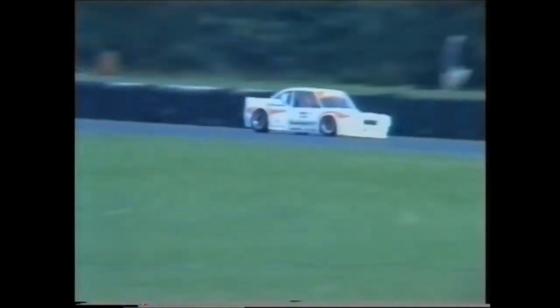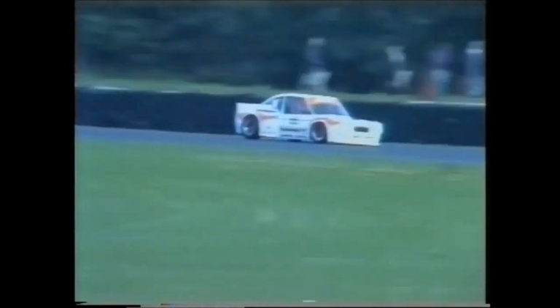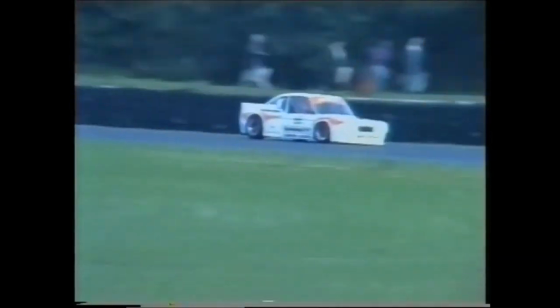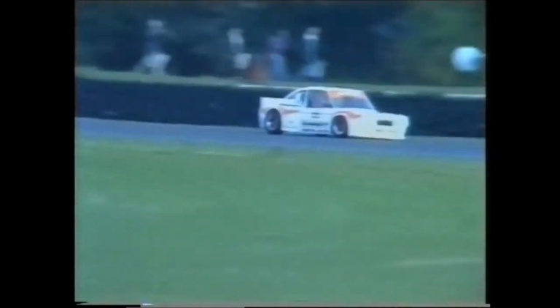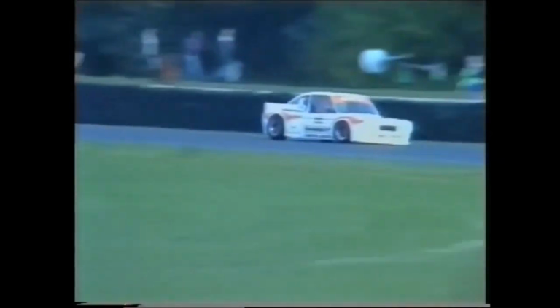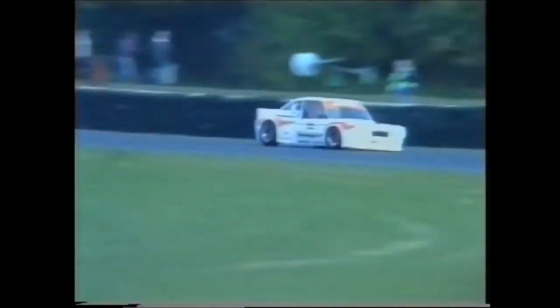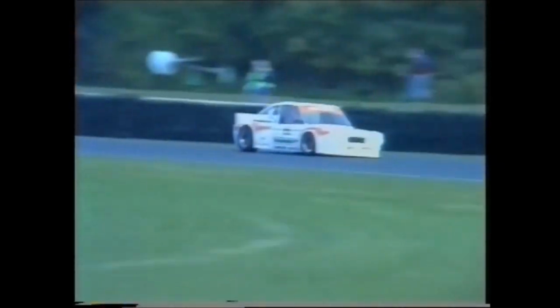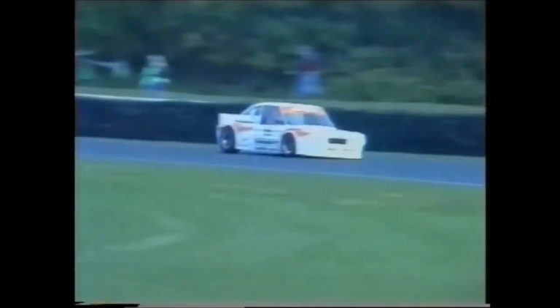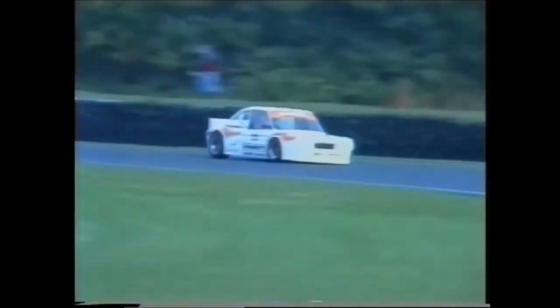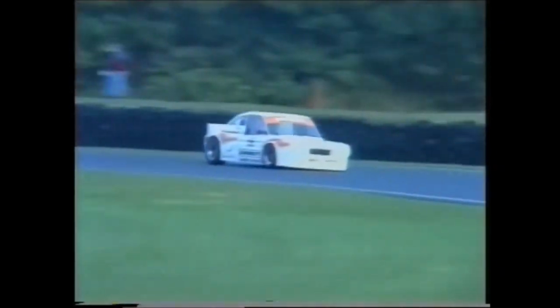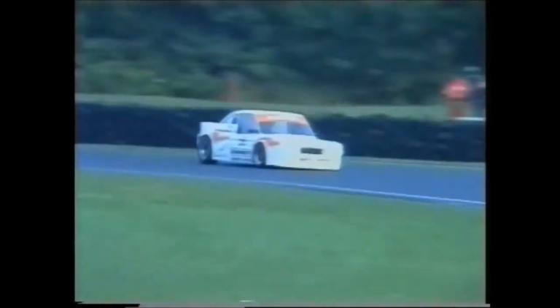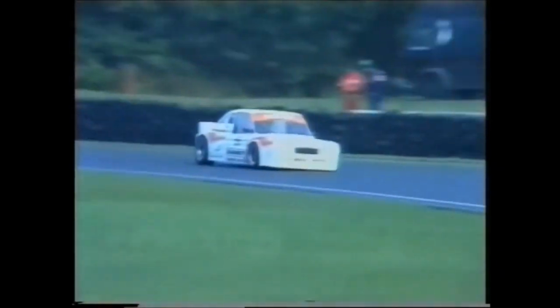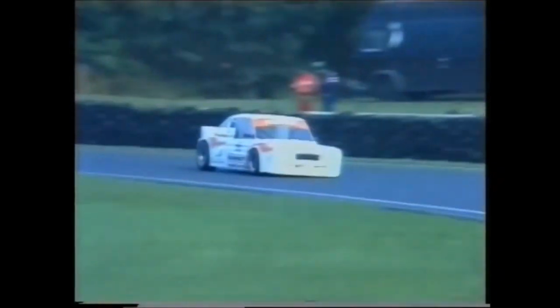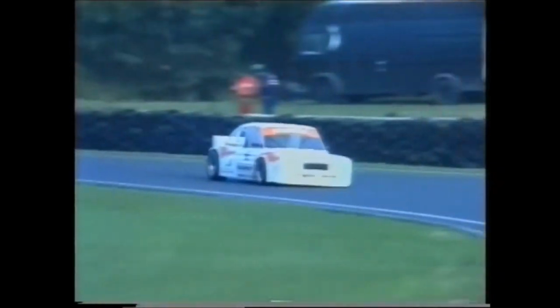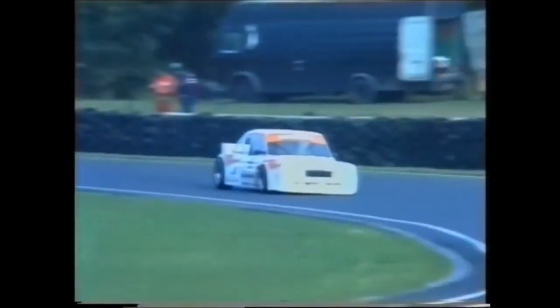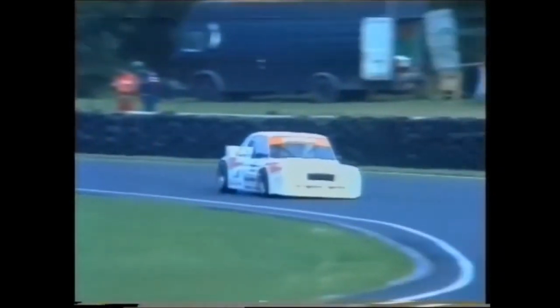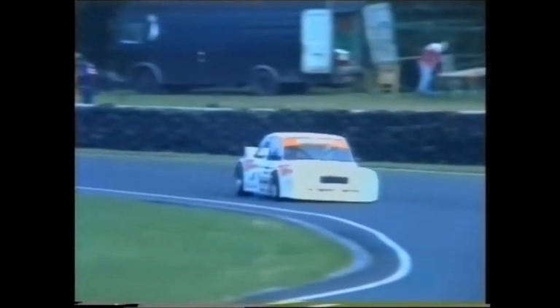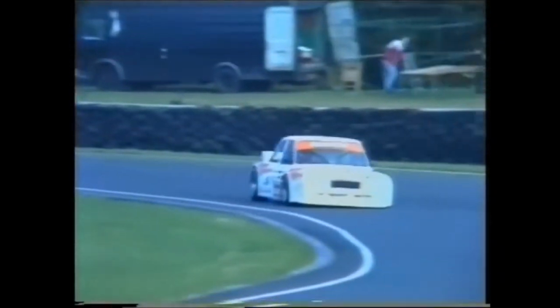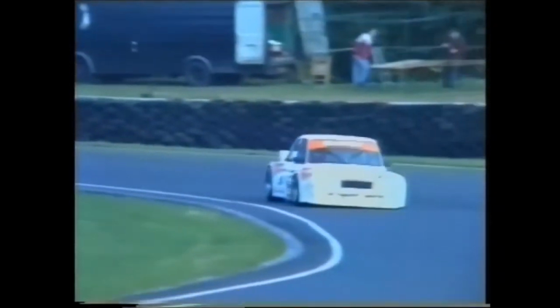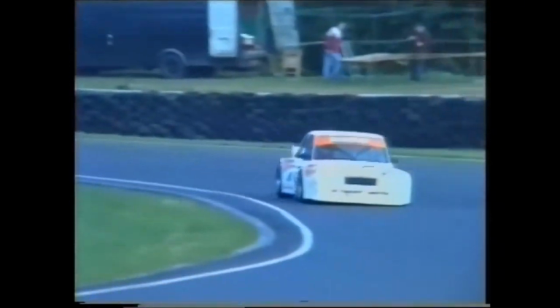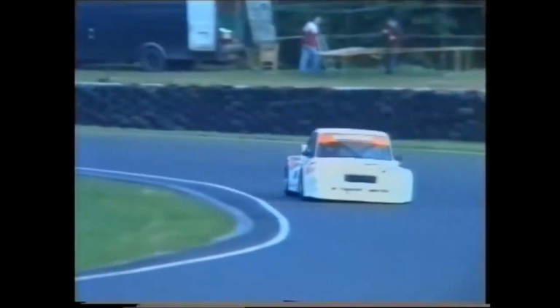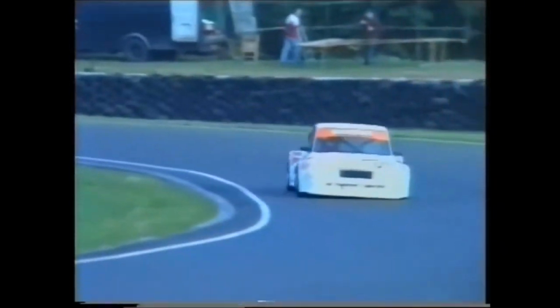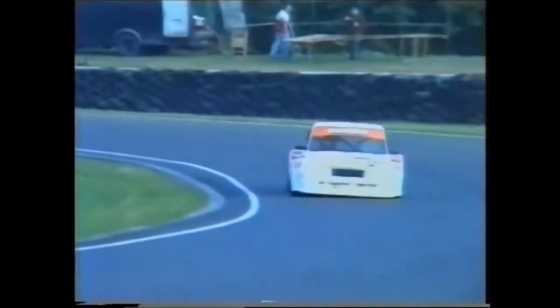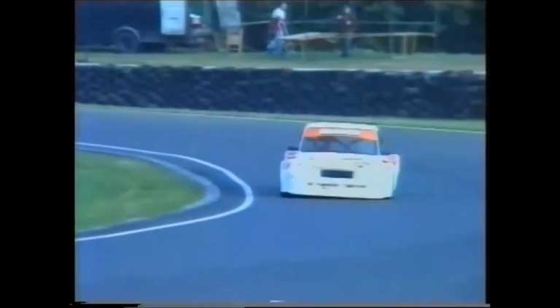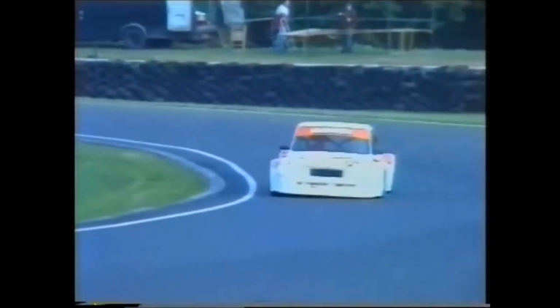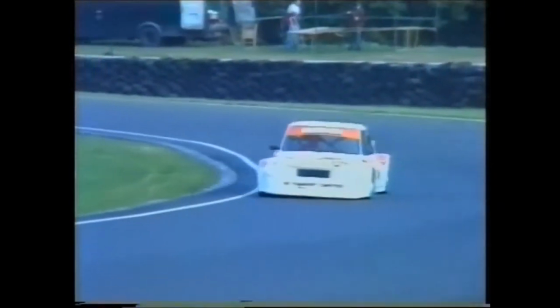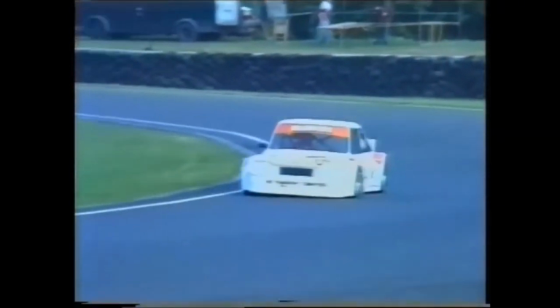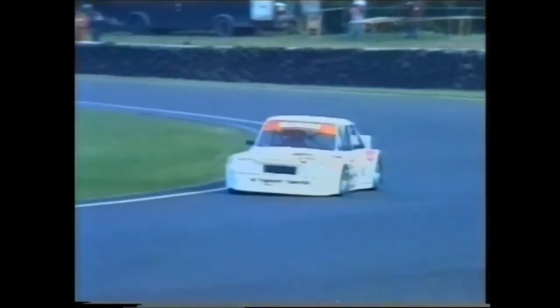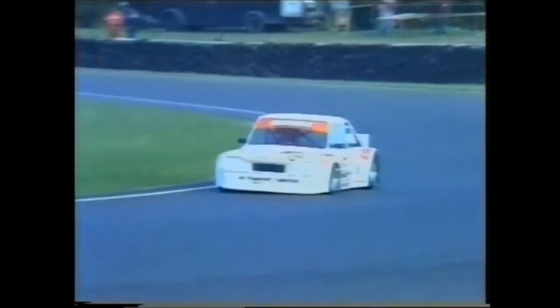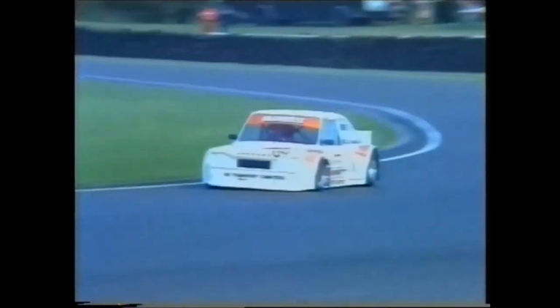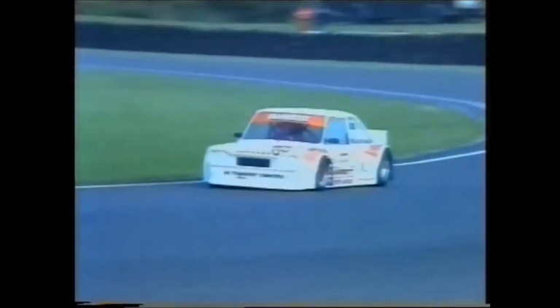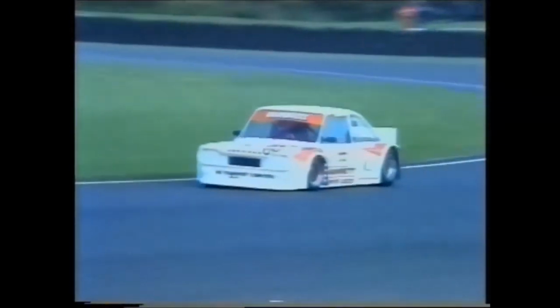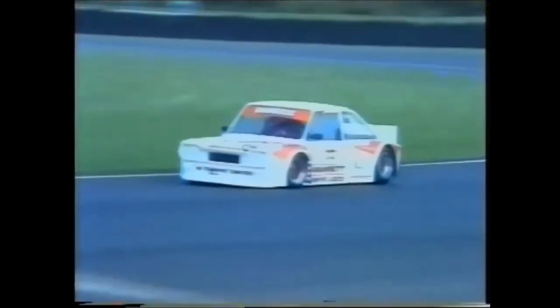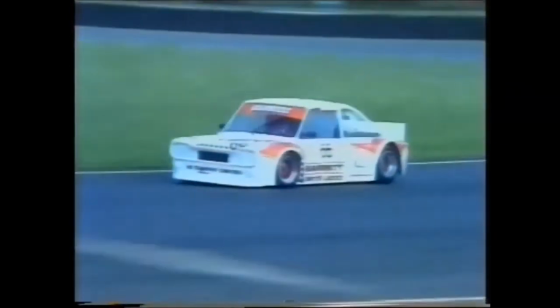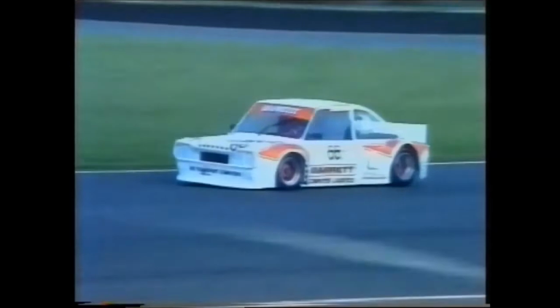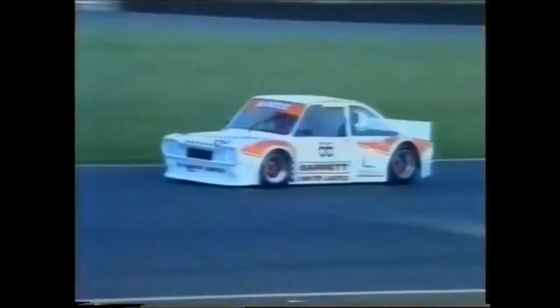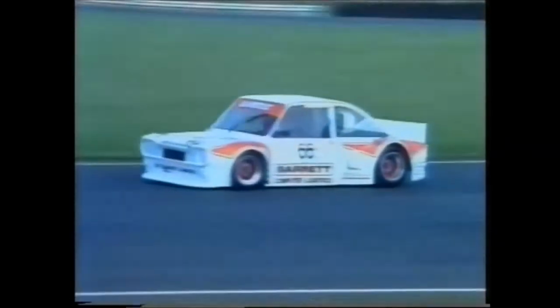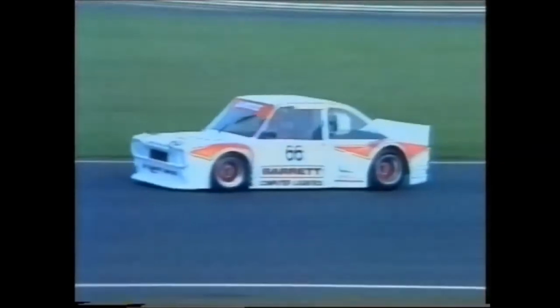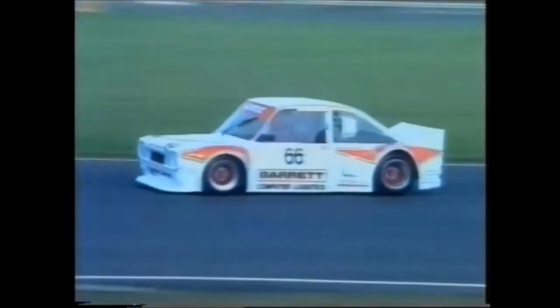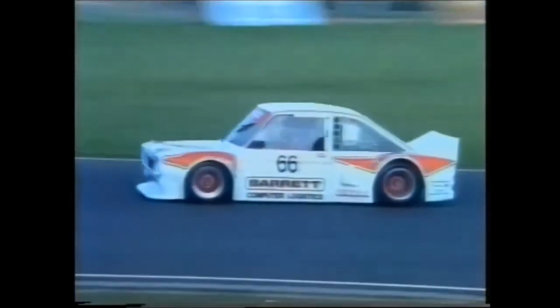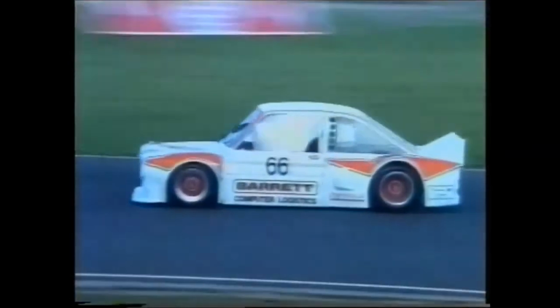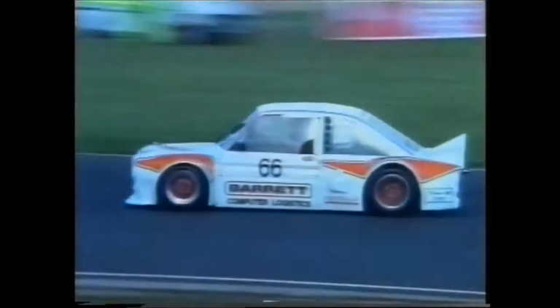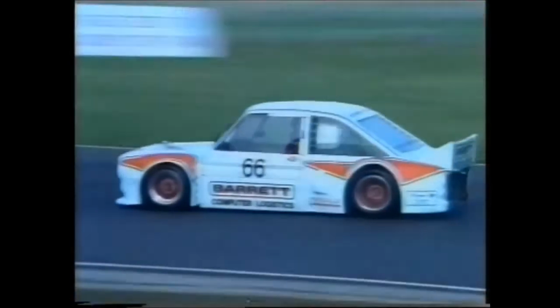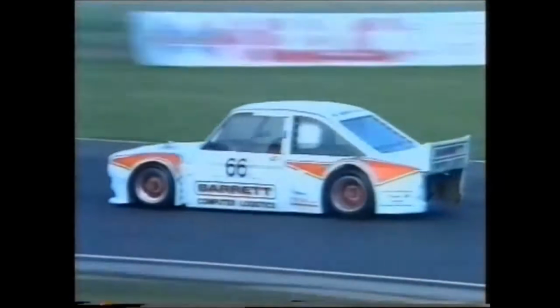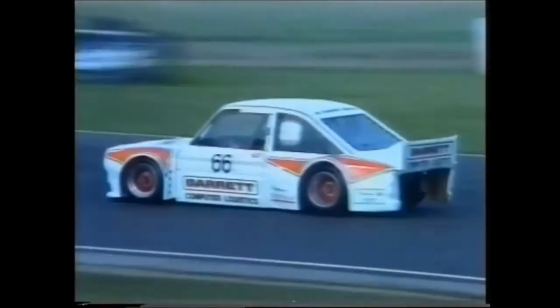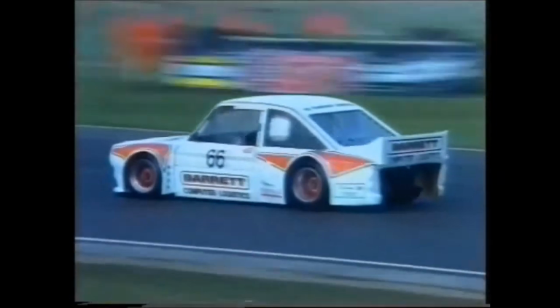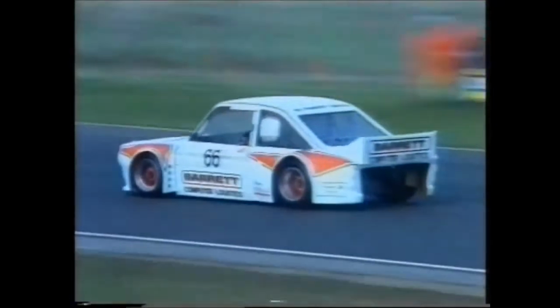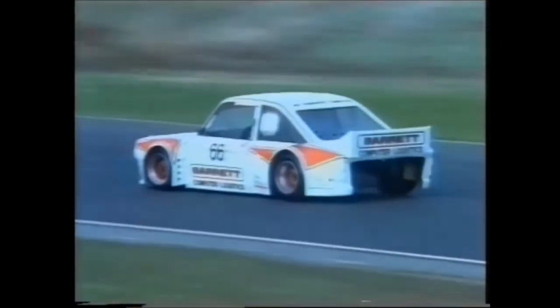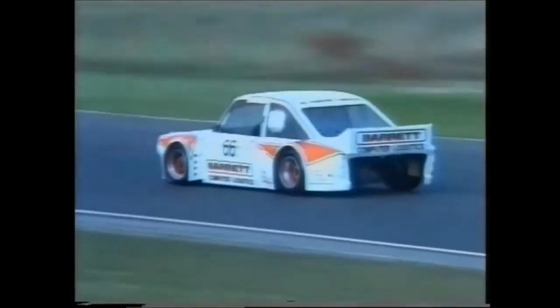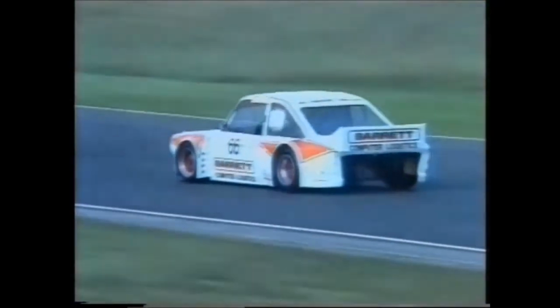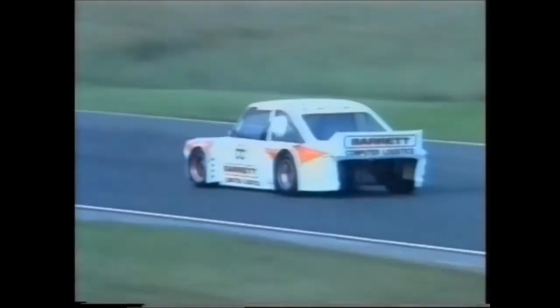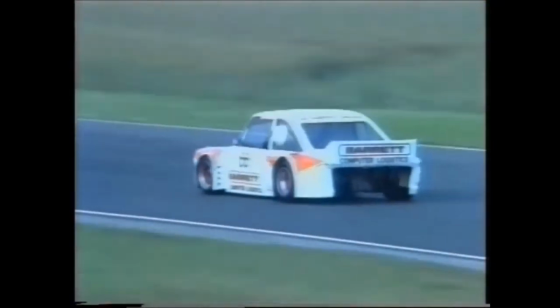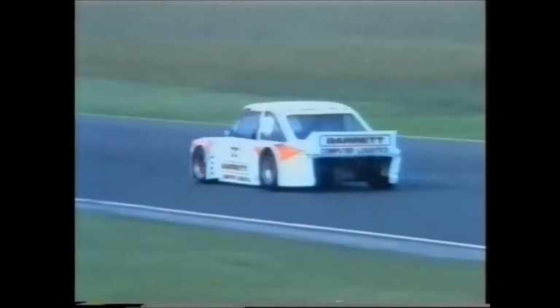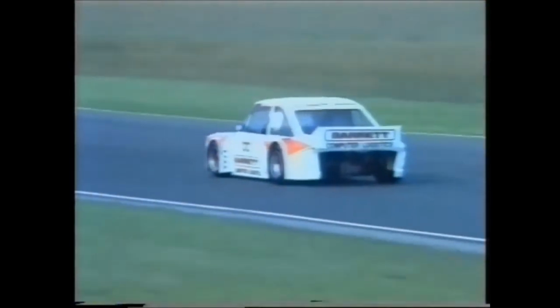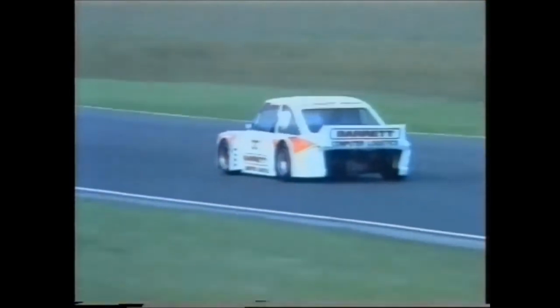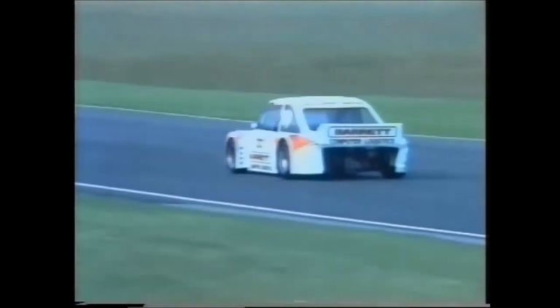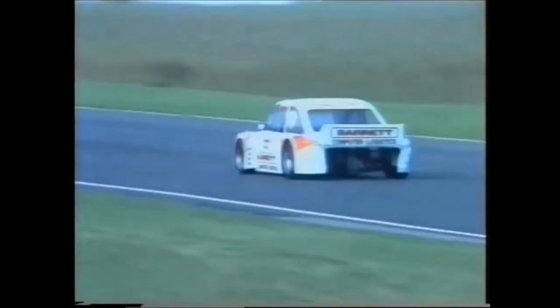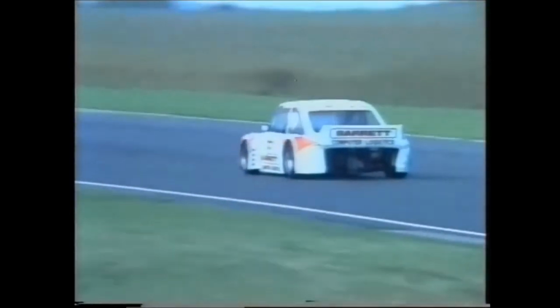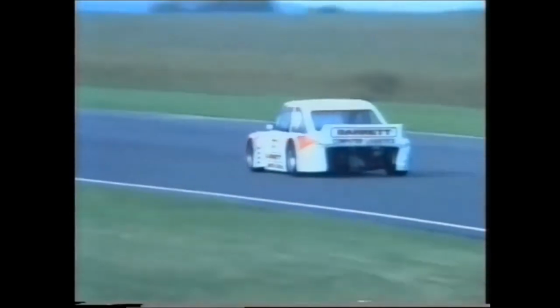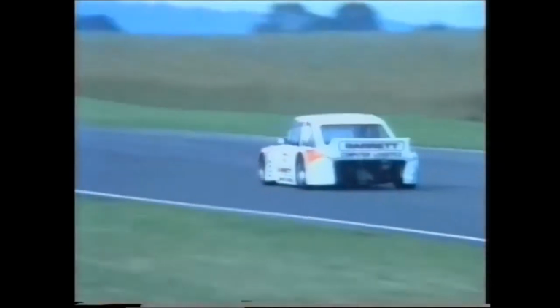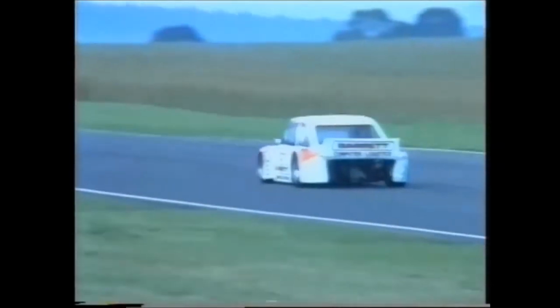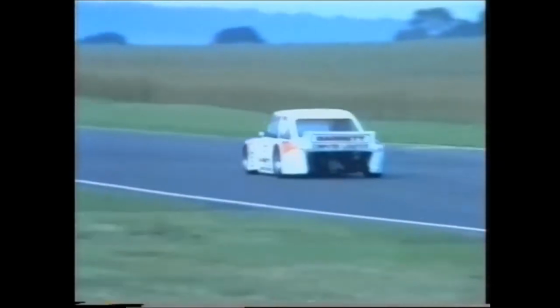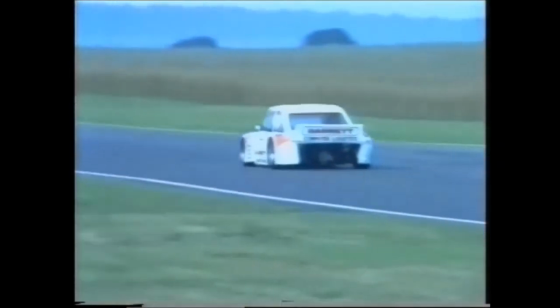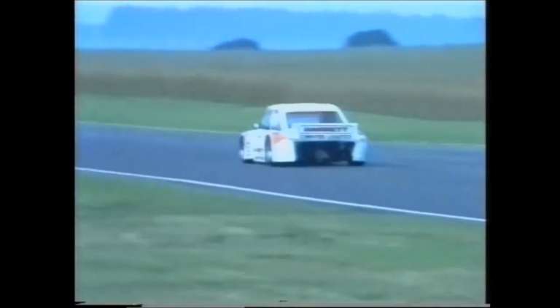Richard was fifth fastest in practice with a time of 1 minute 5.07. That's a speed of 101.79.